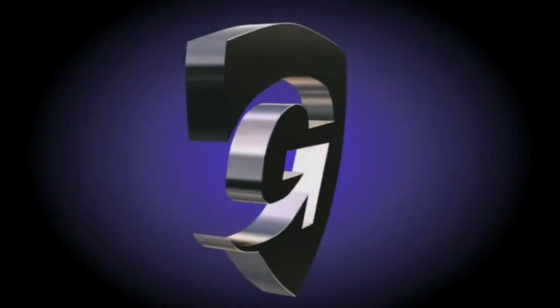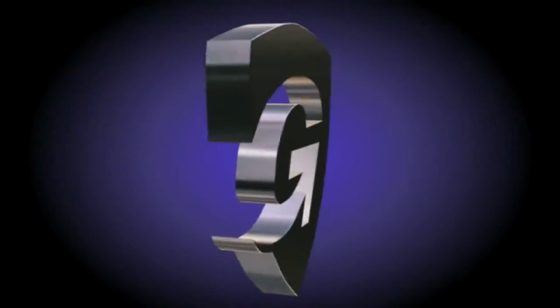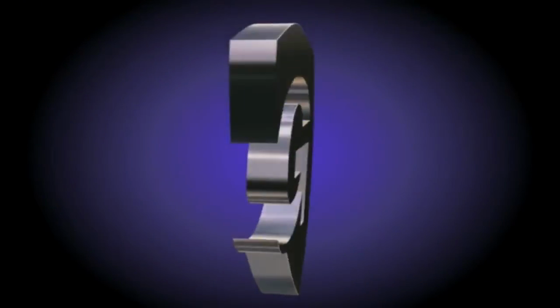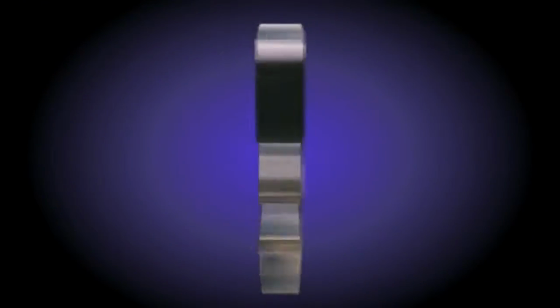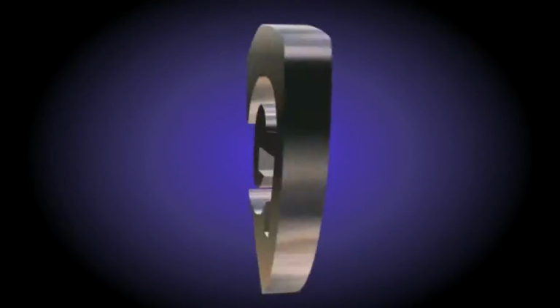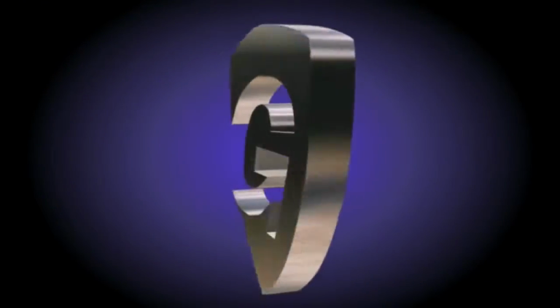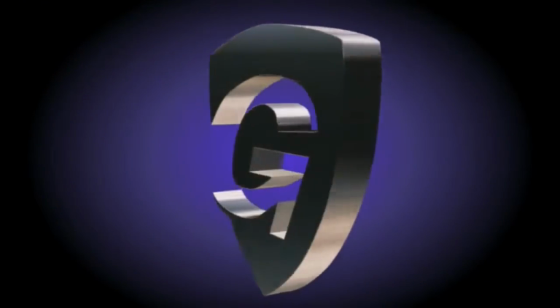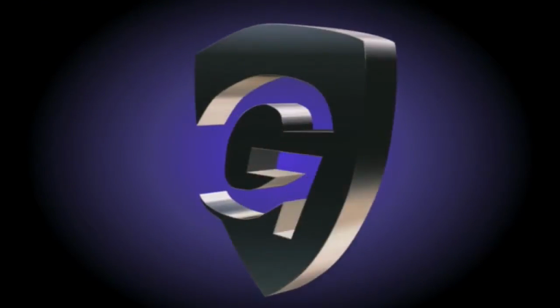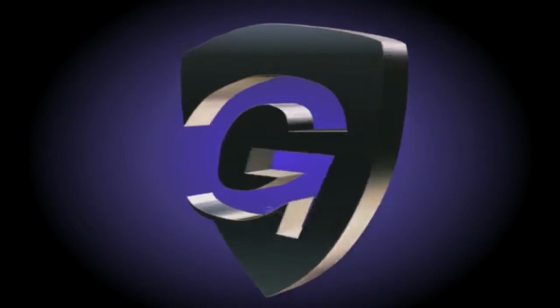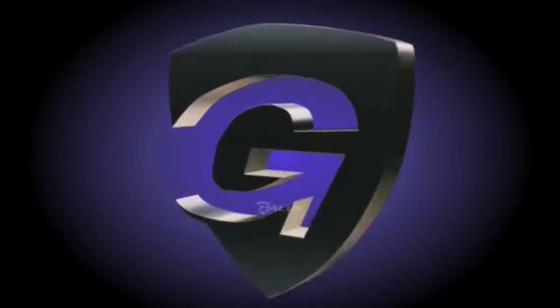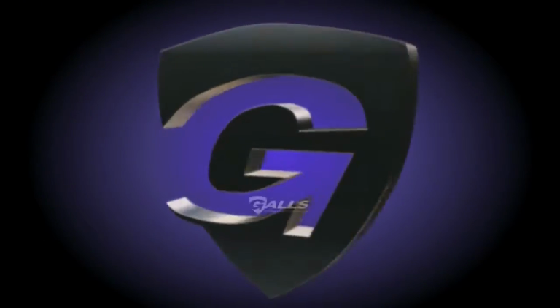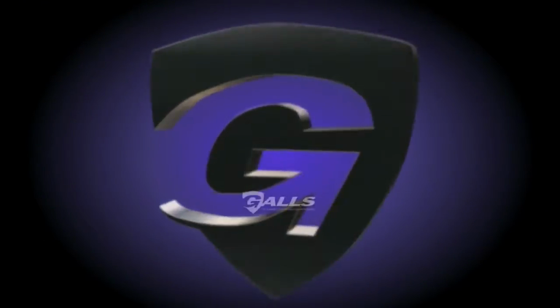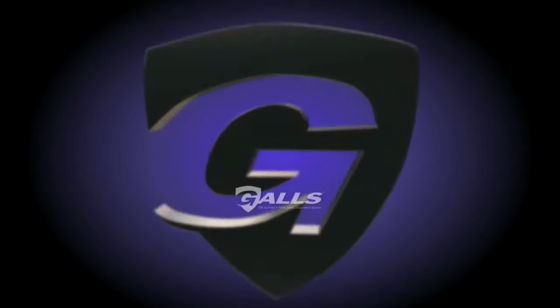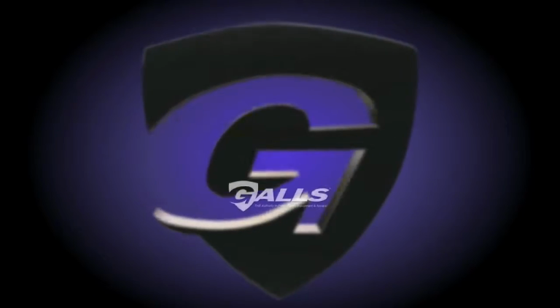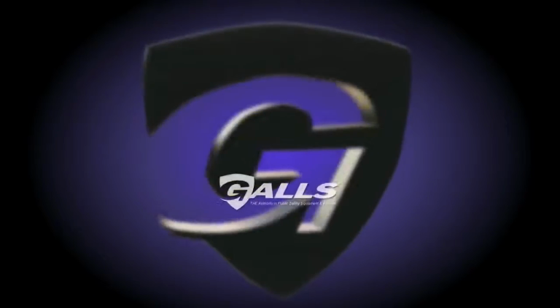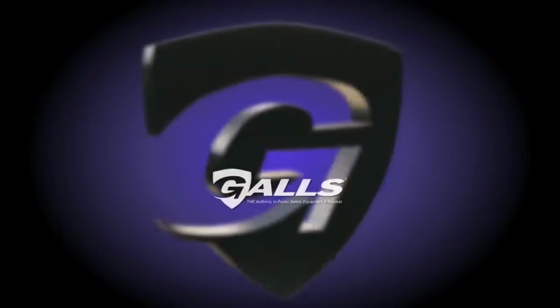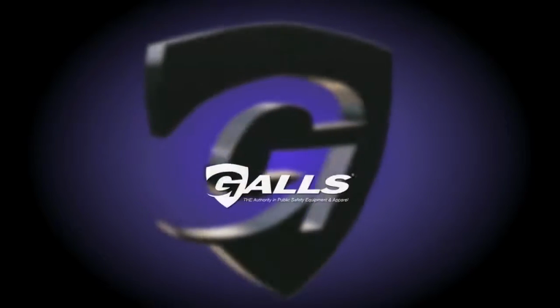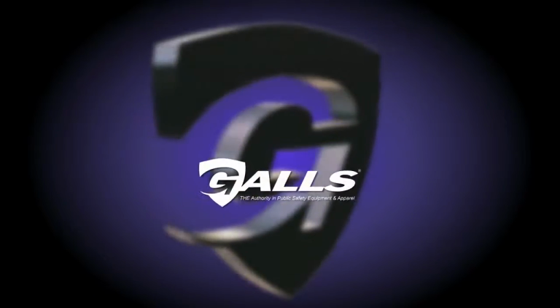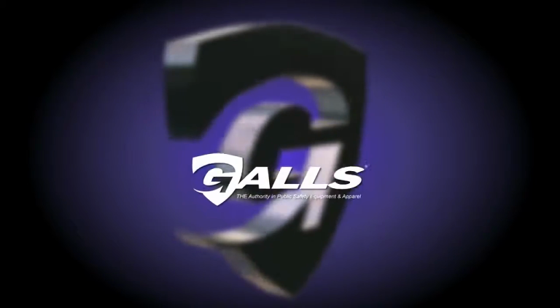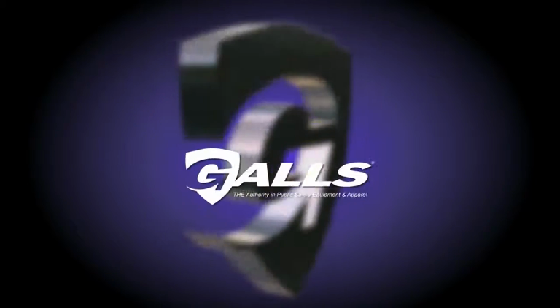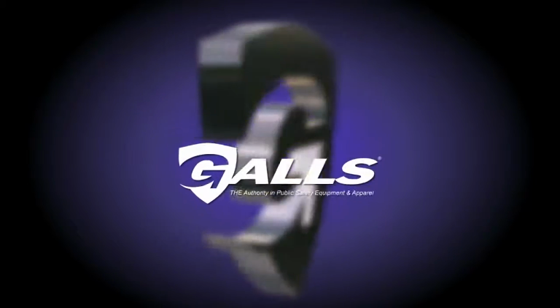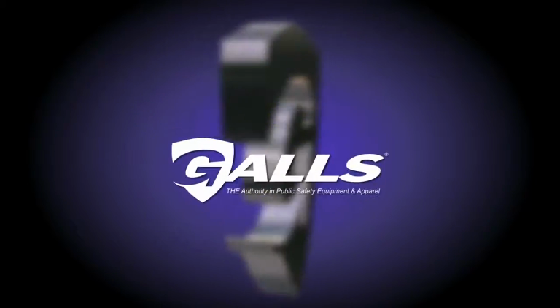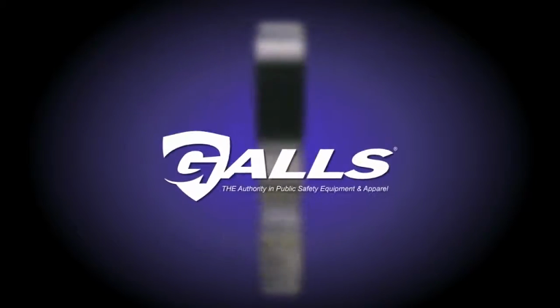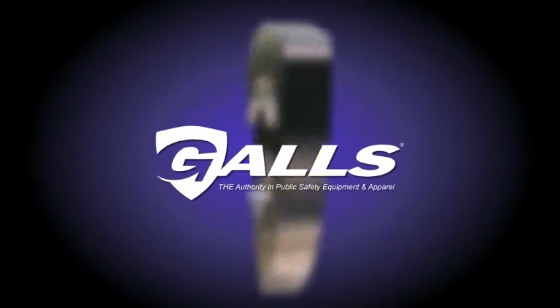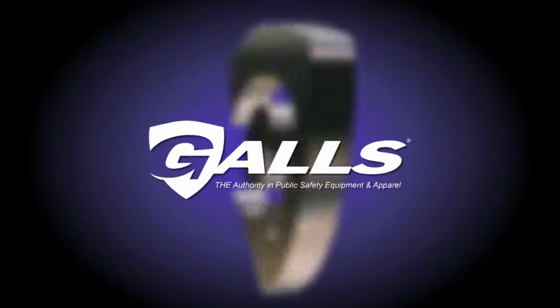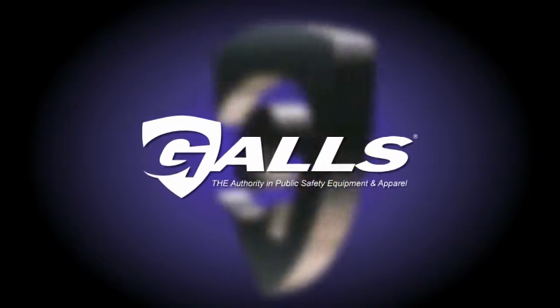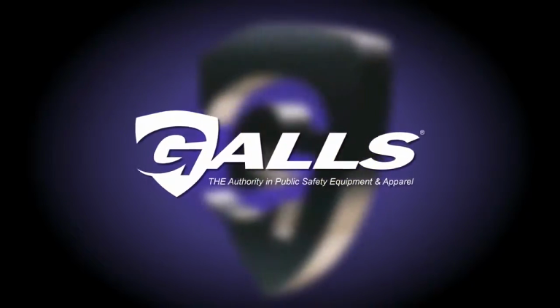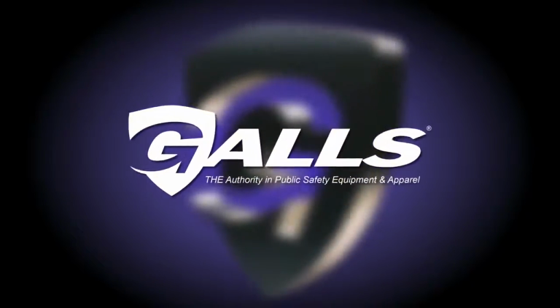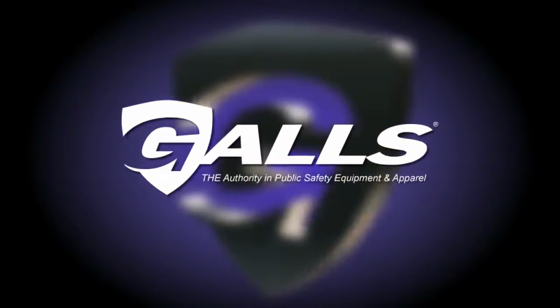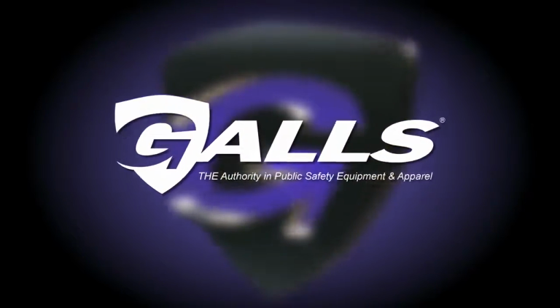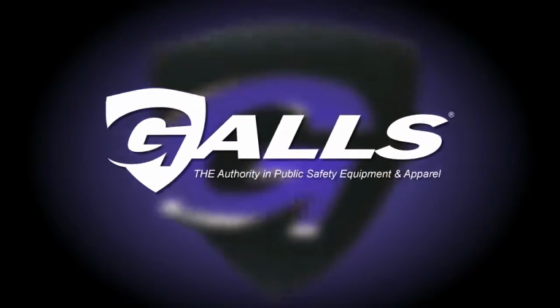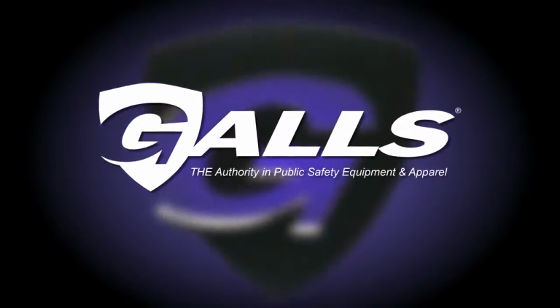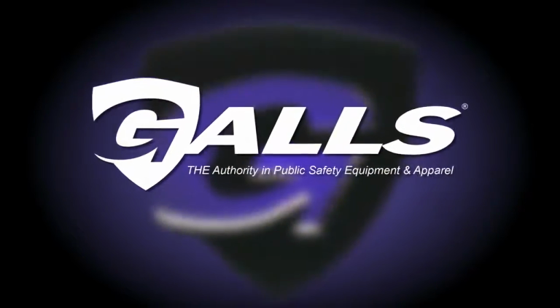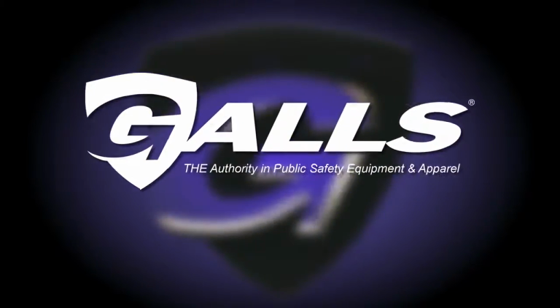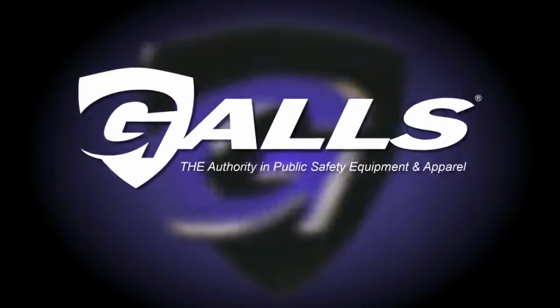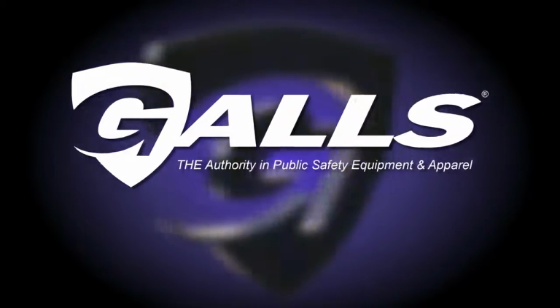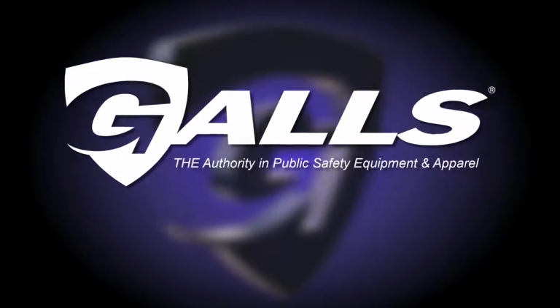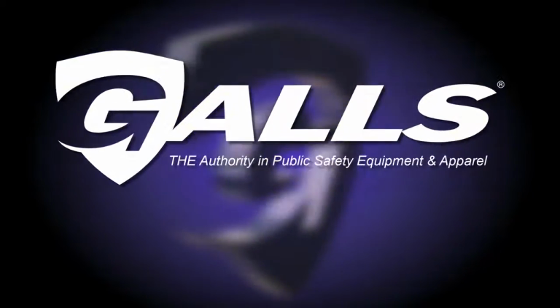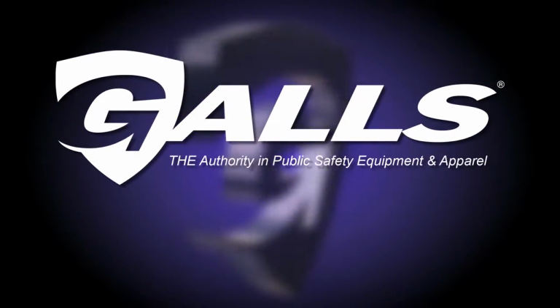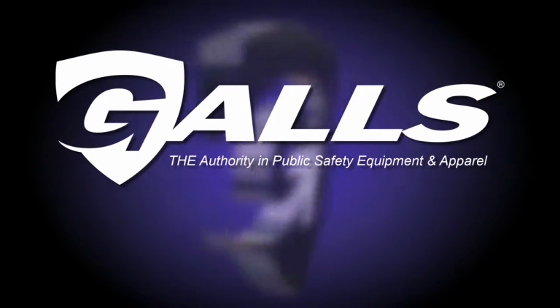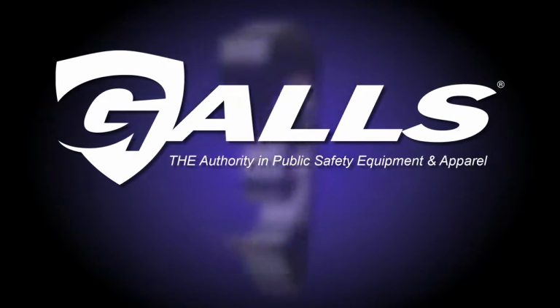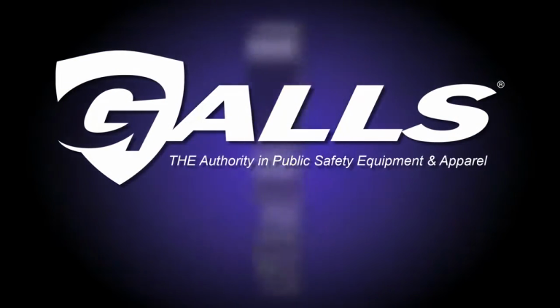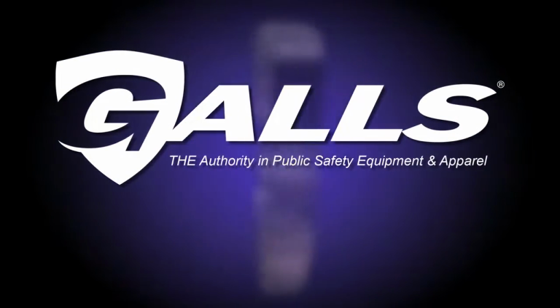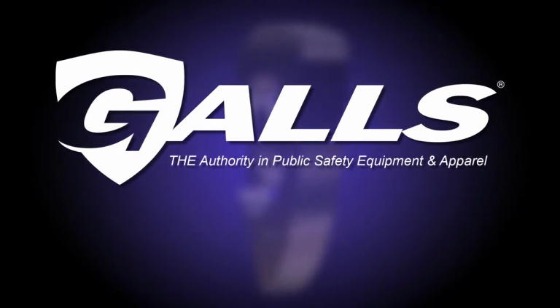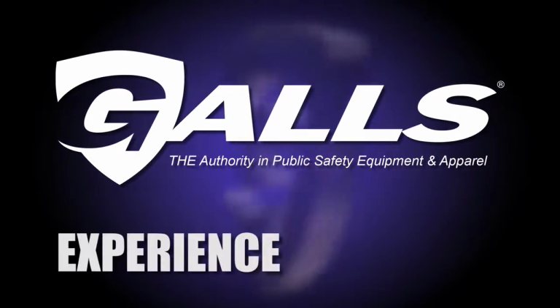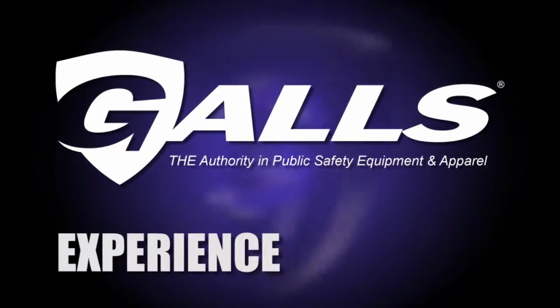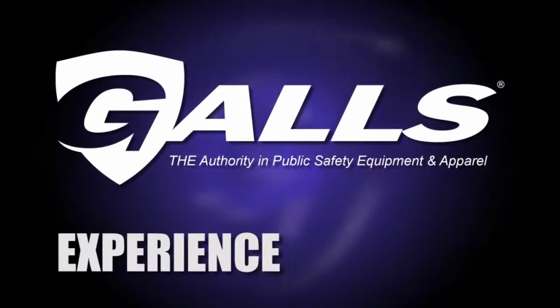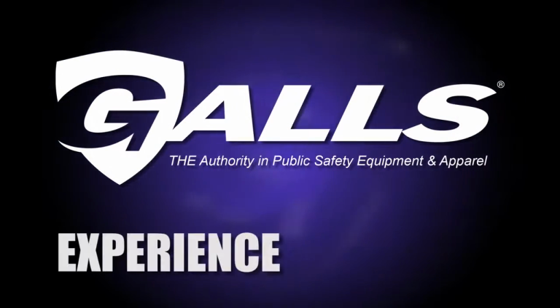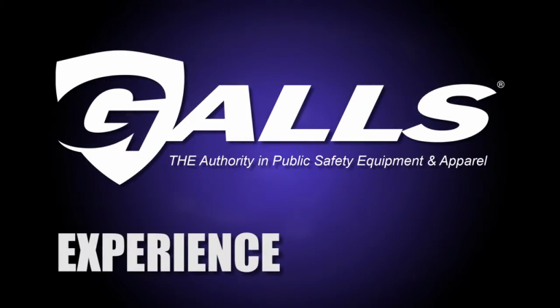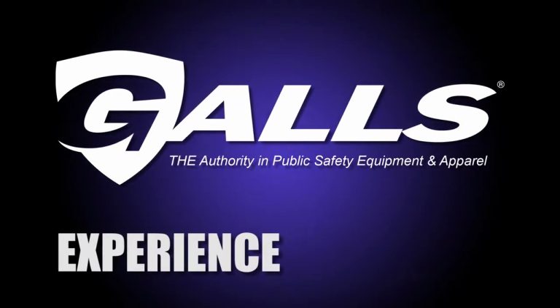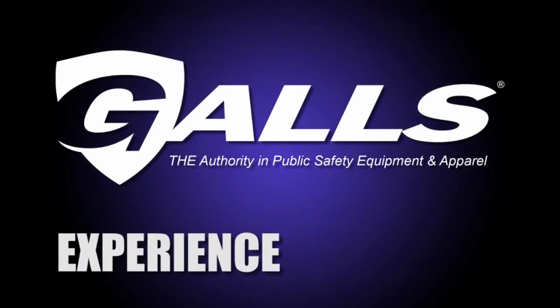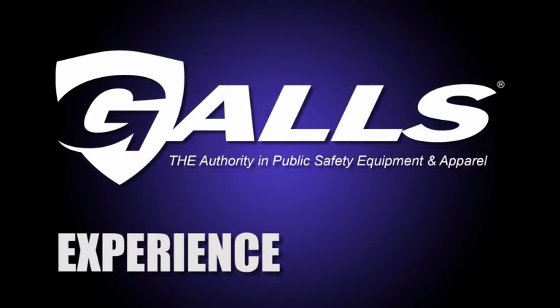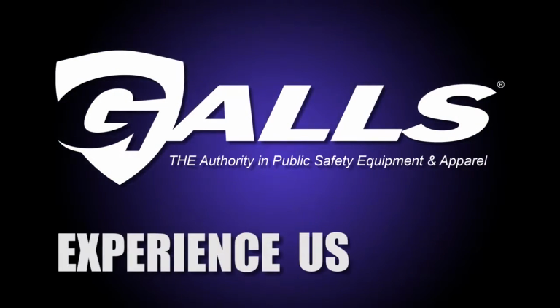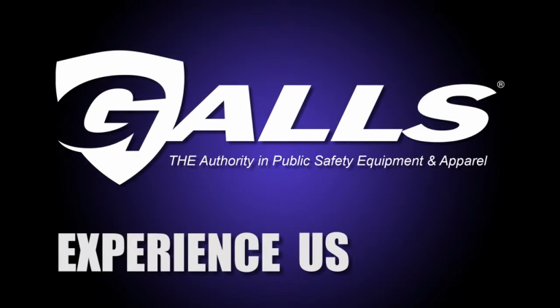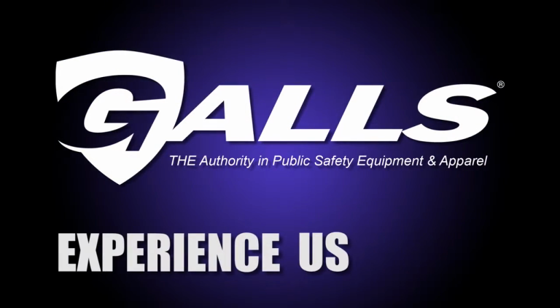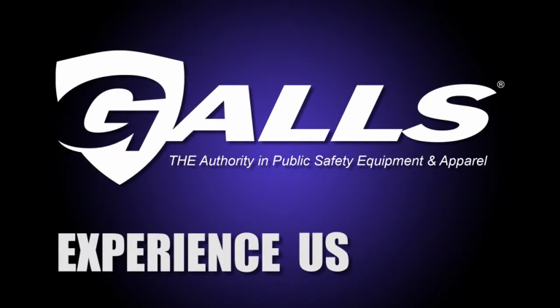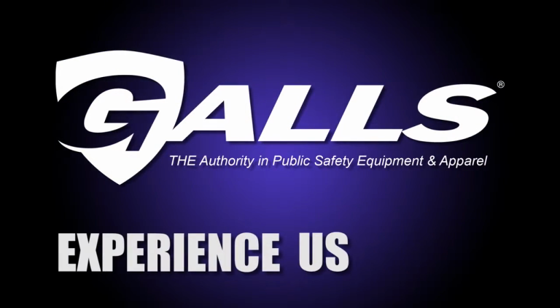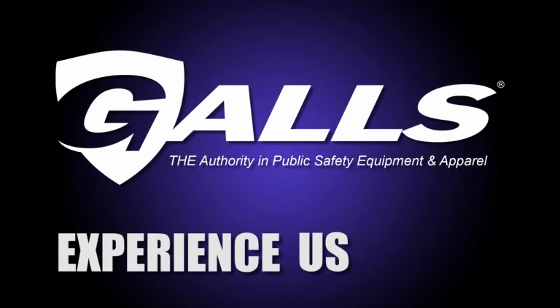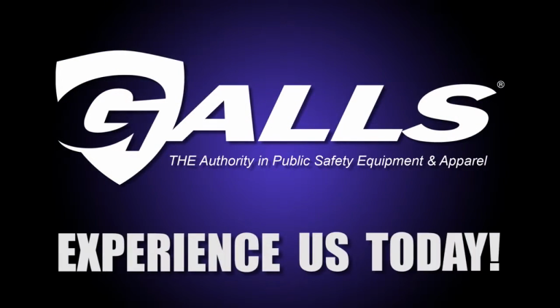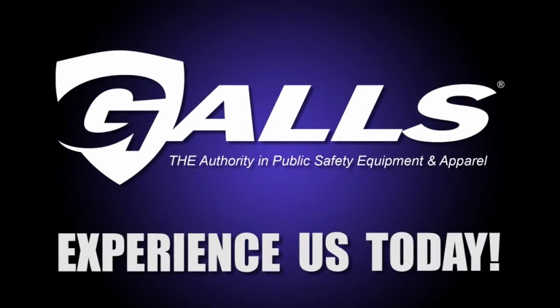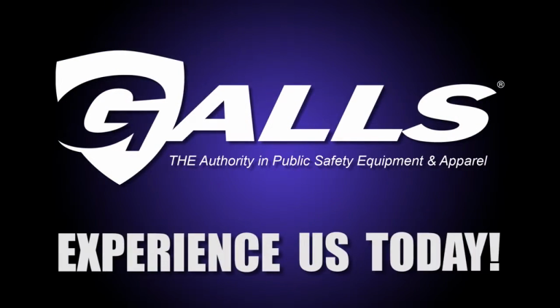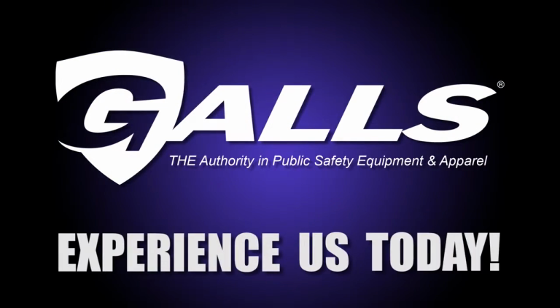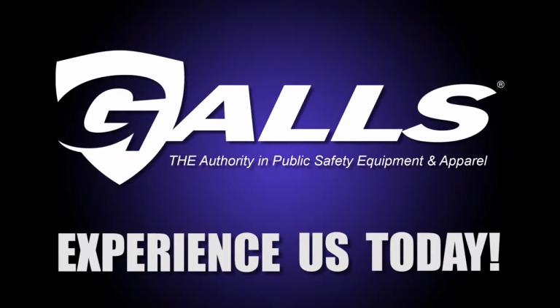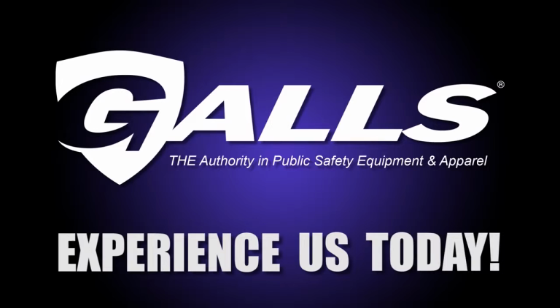Gauze — the authority in public safety, equipment, and apparel. Experience us today.